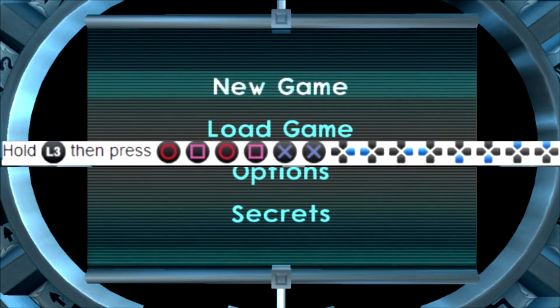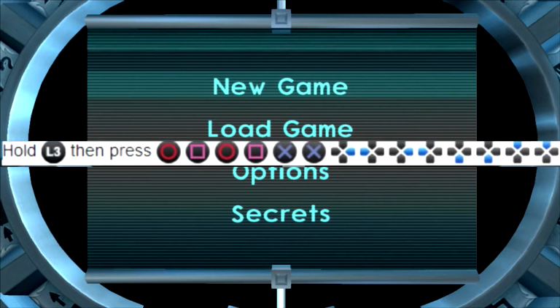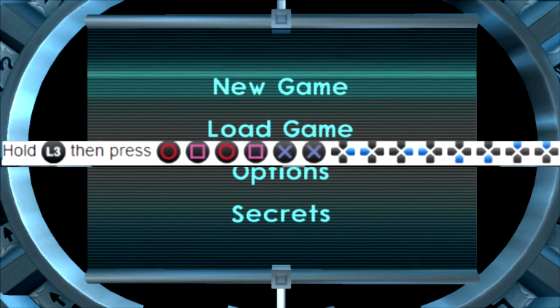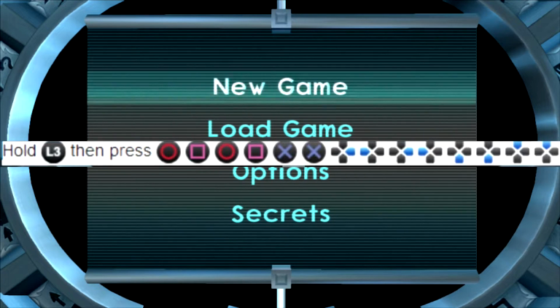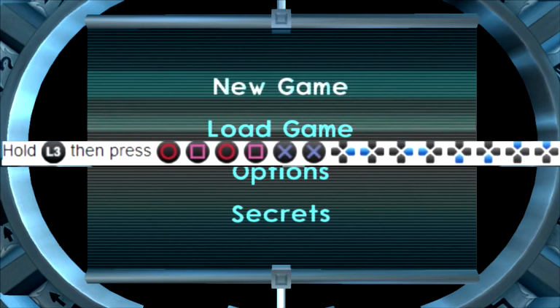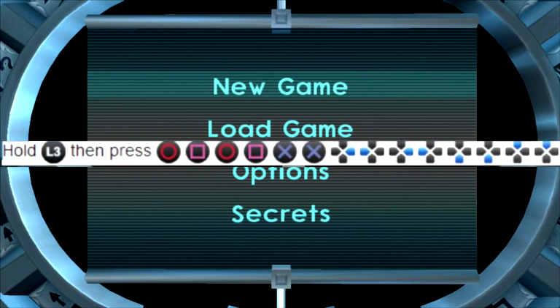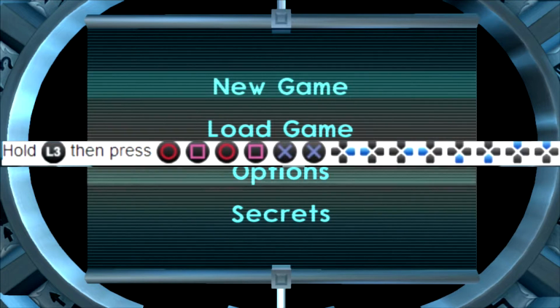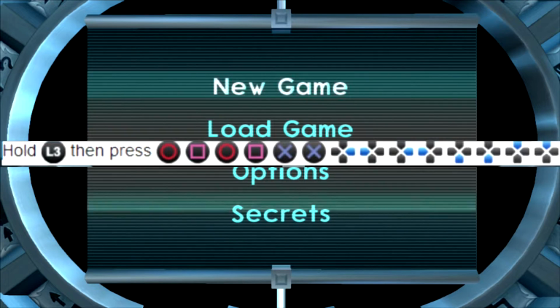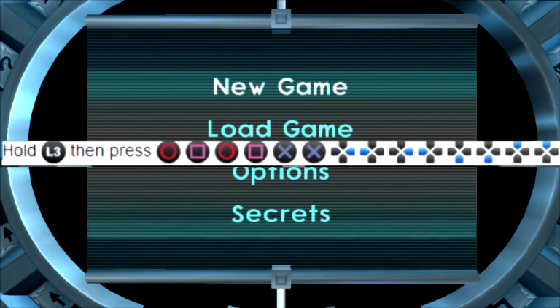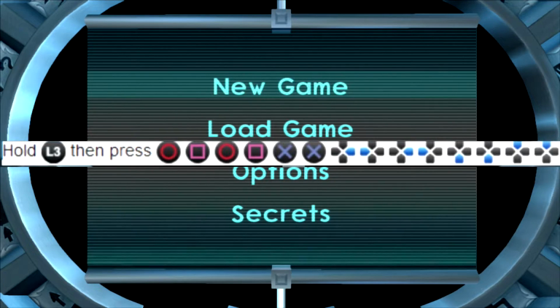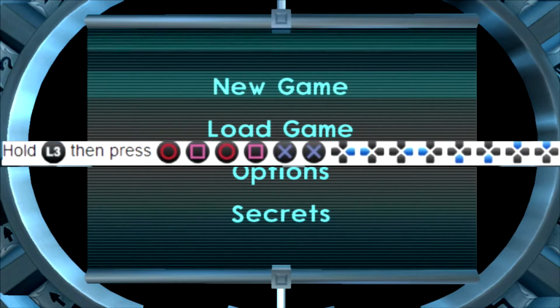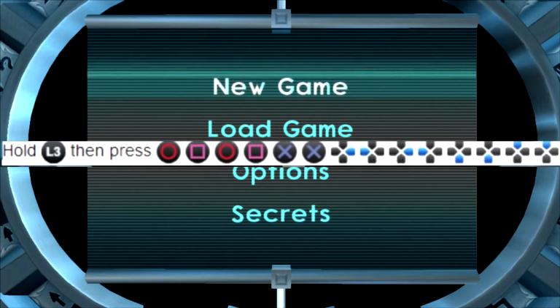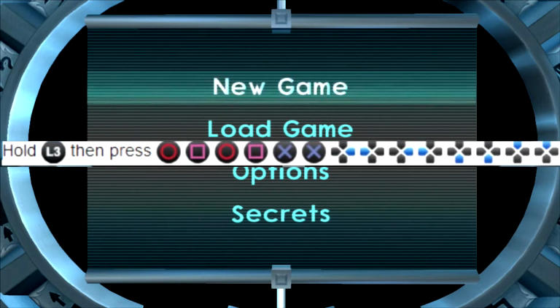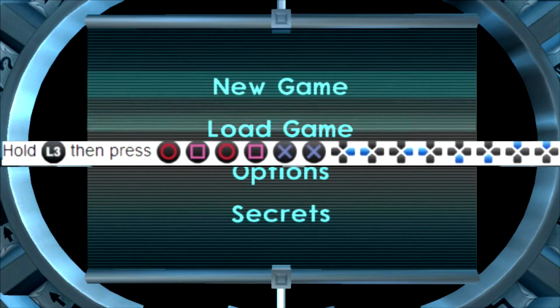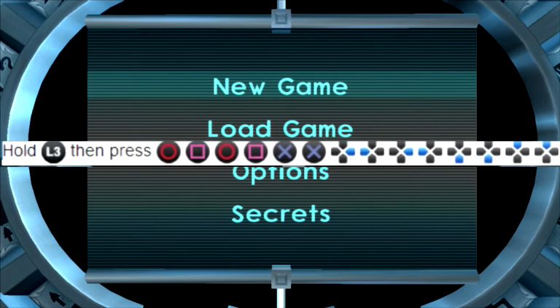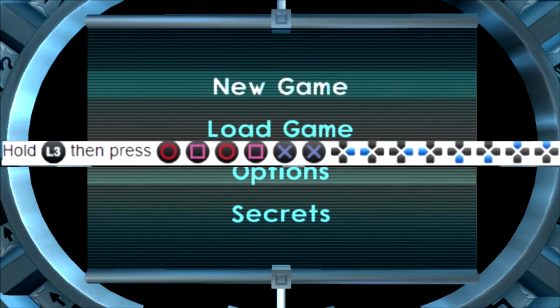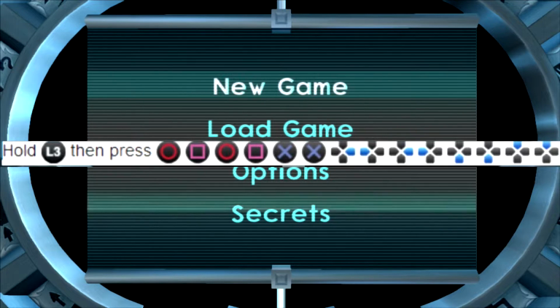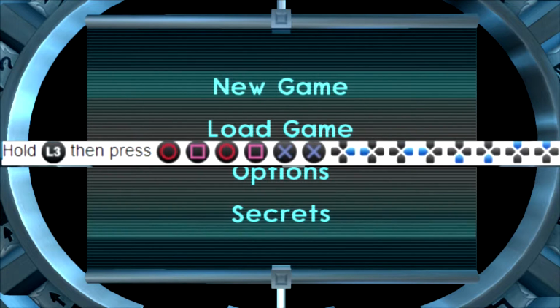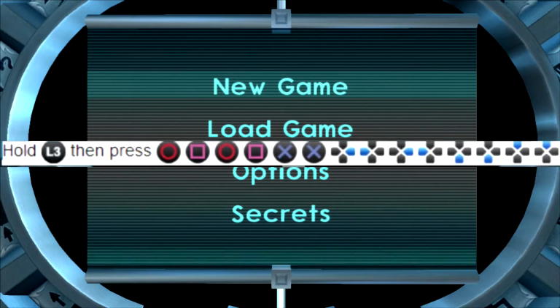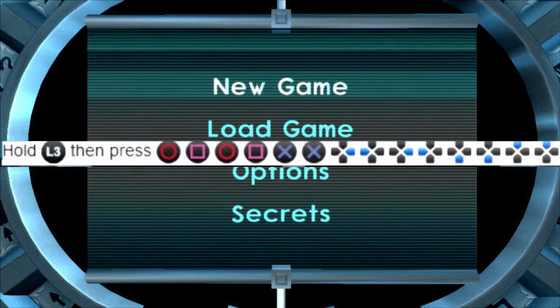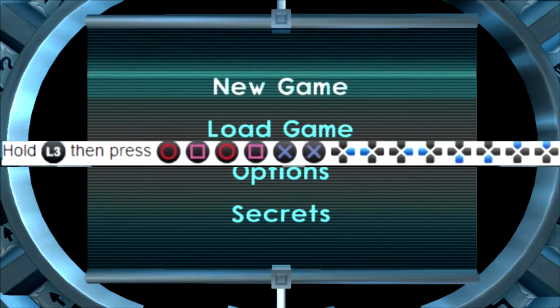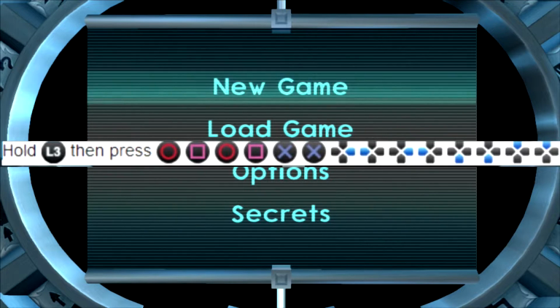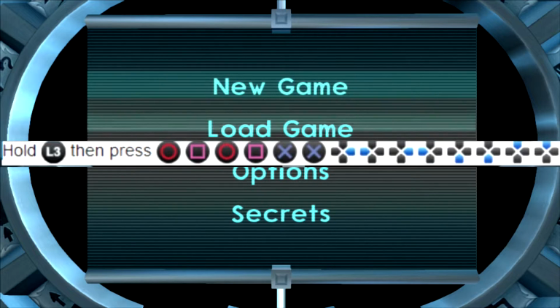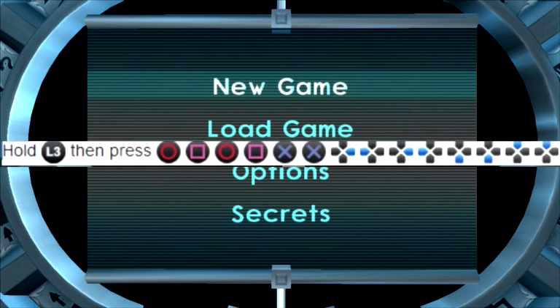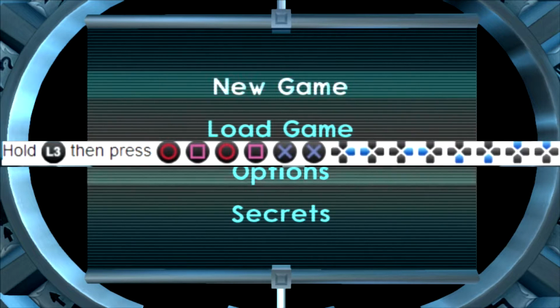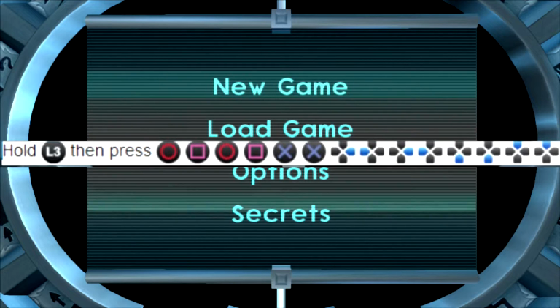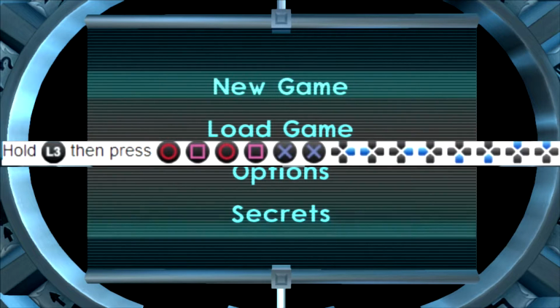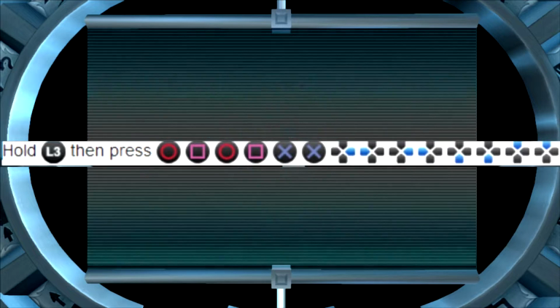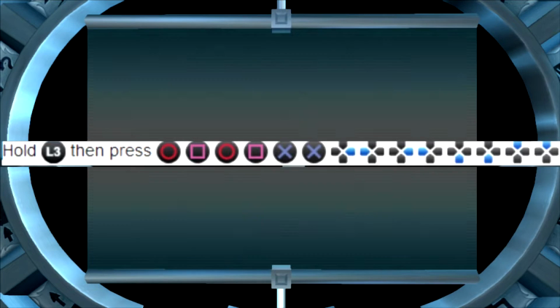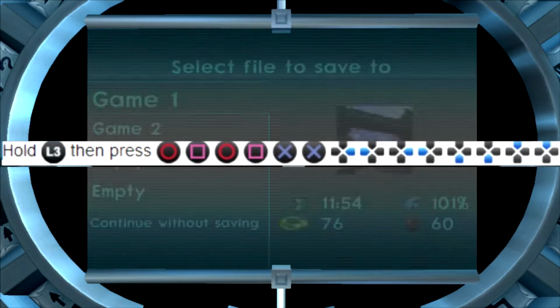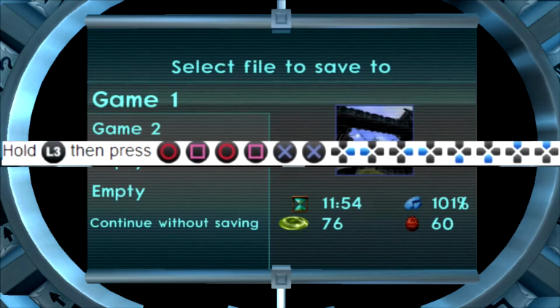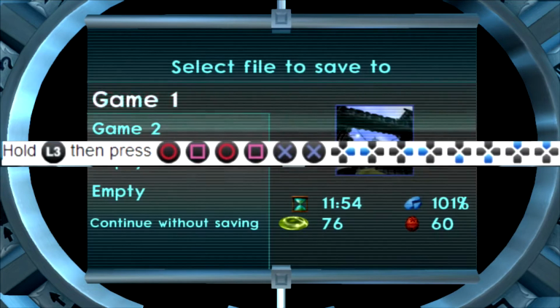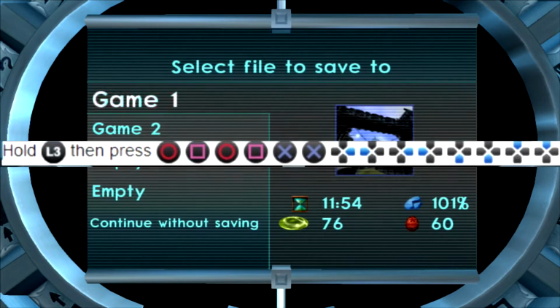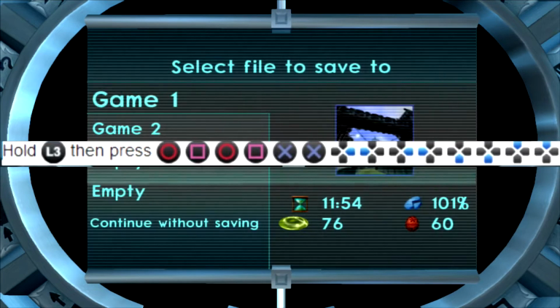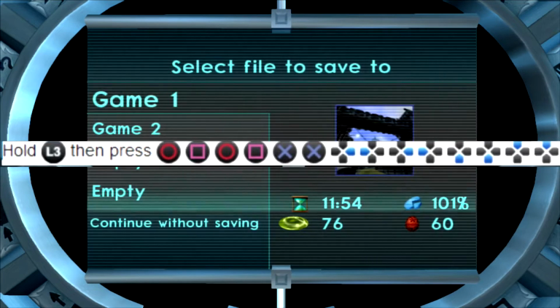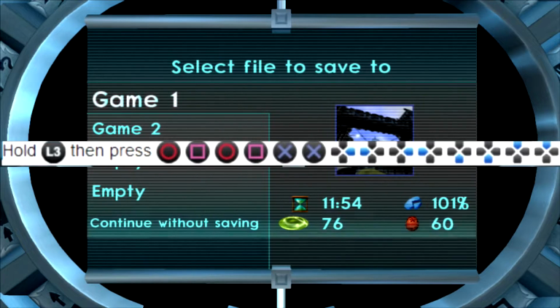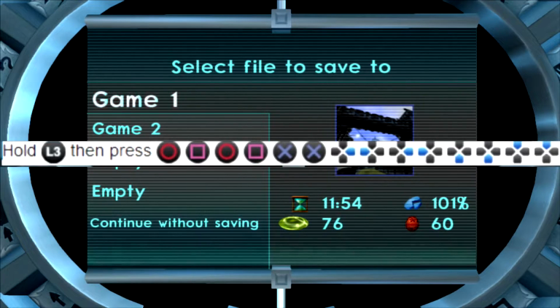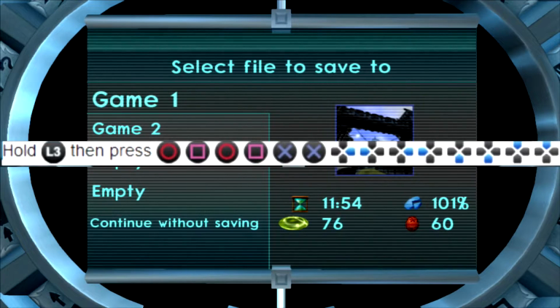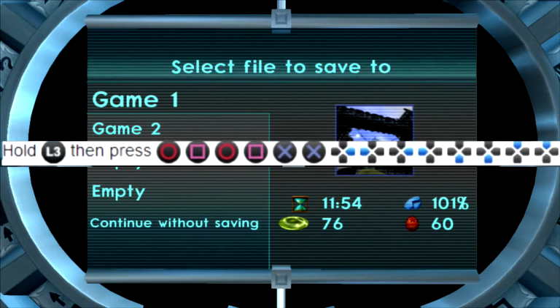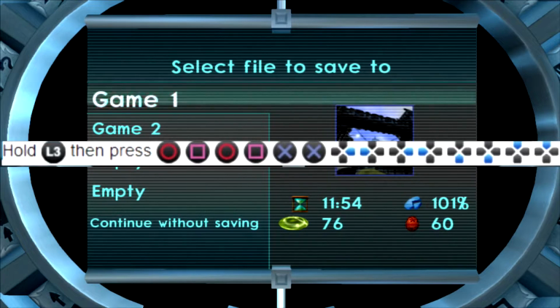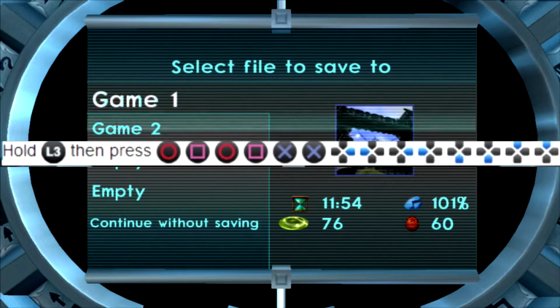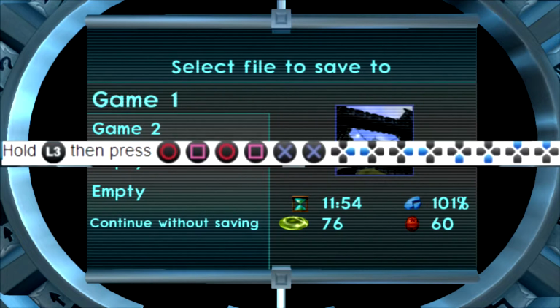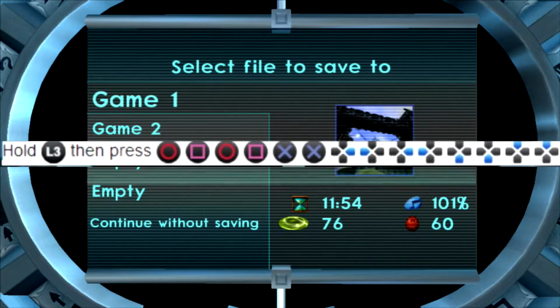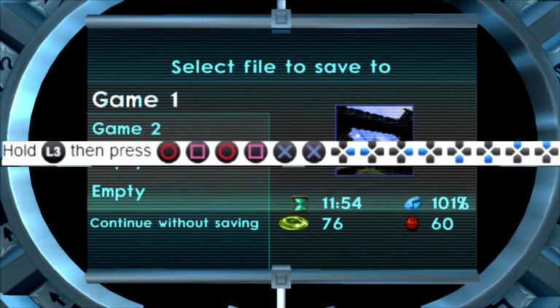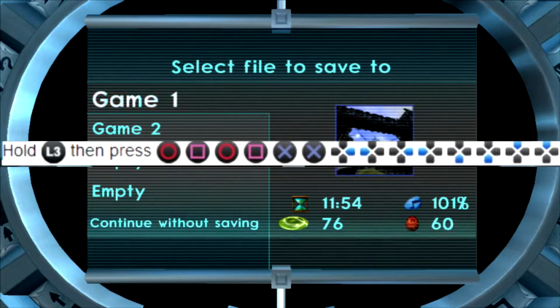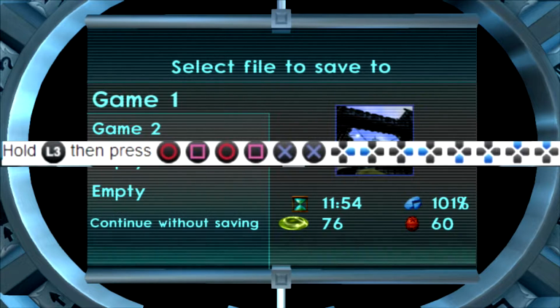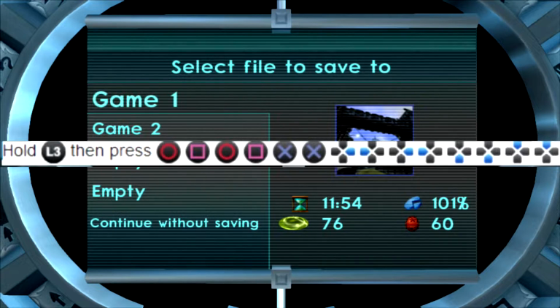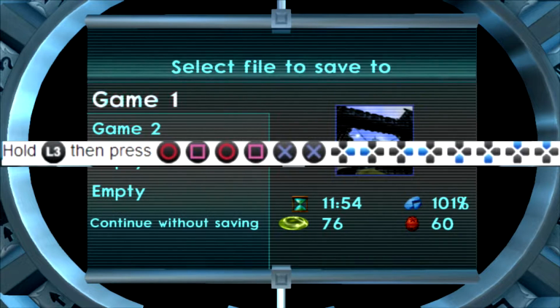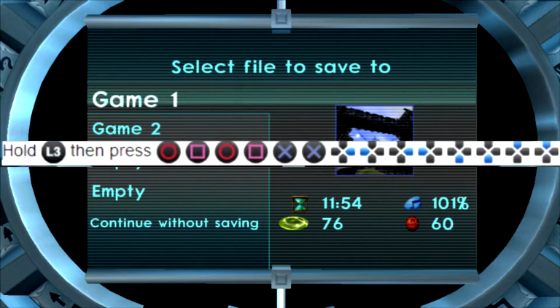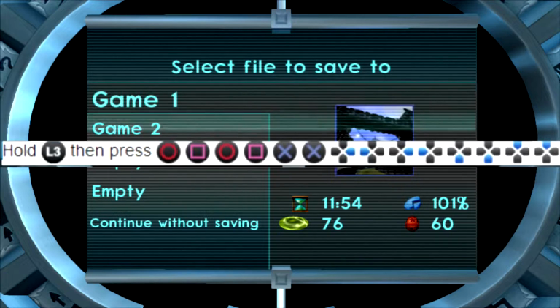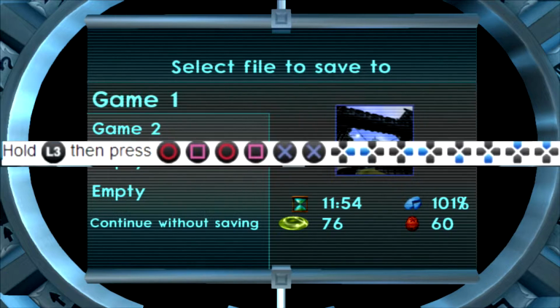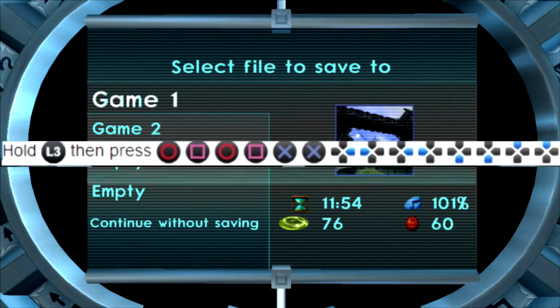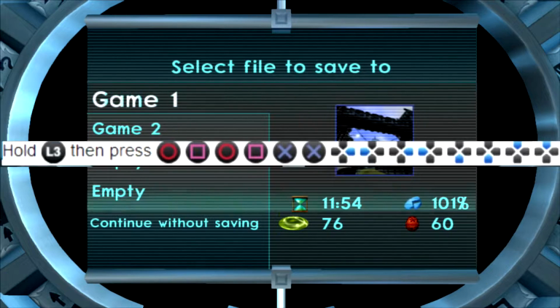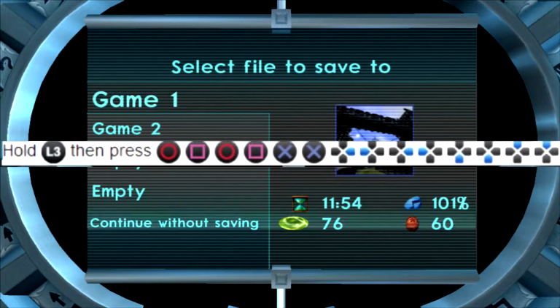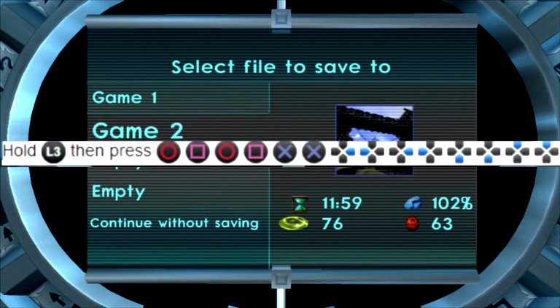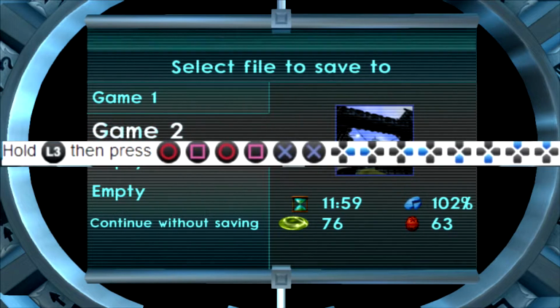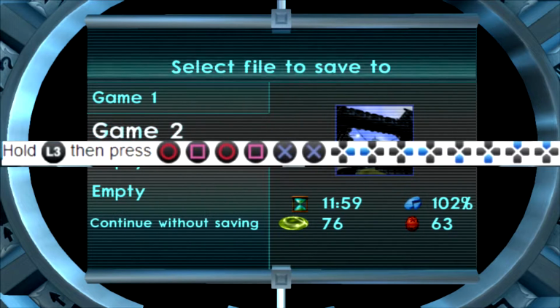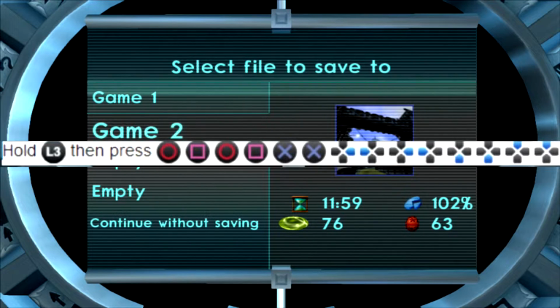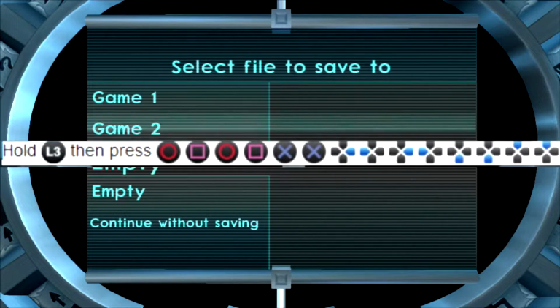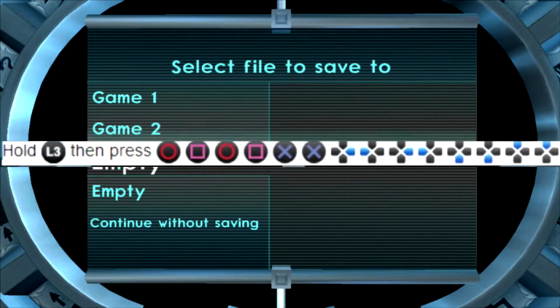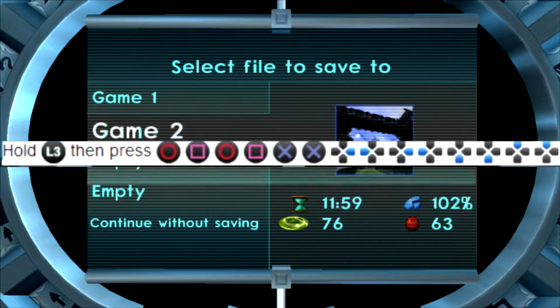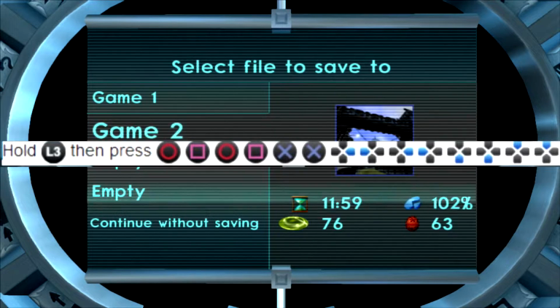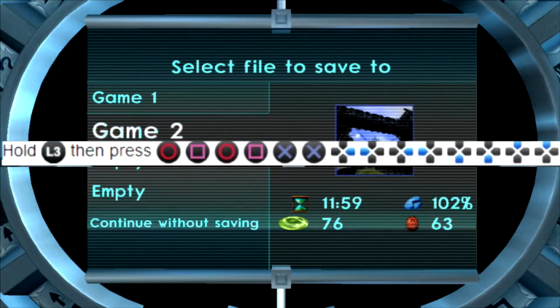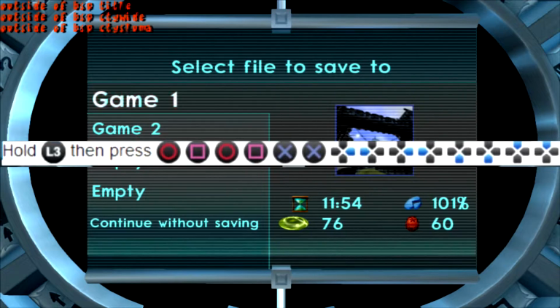Hold L3. I will have everything on the screen for you guys. Hold R3. Then: circle, square, circle, square, XX. Right, left, right, left. Down, down, up, up.